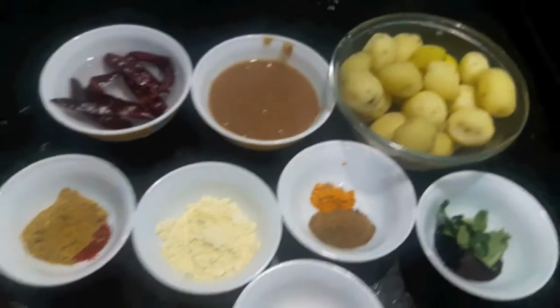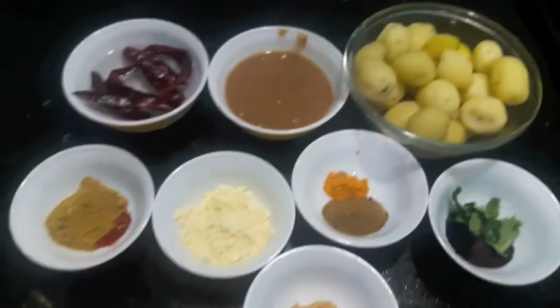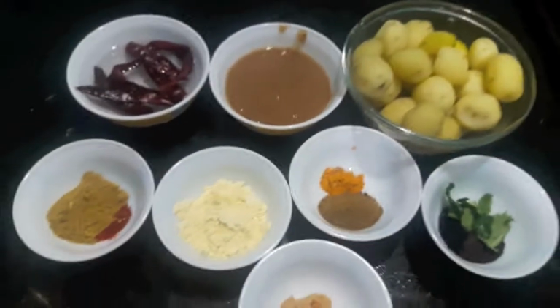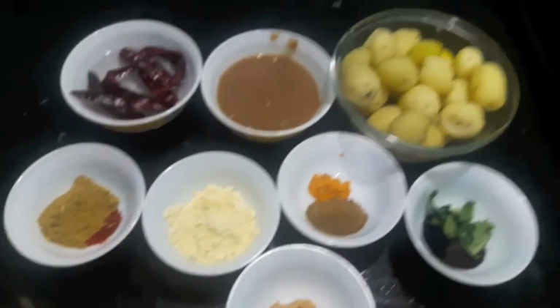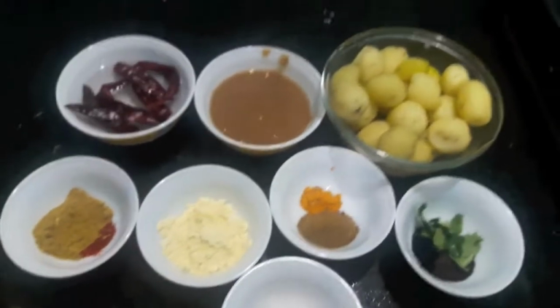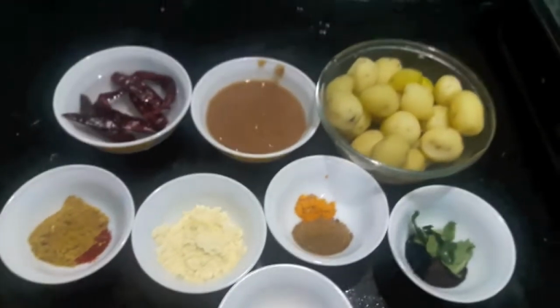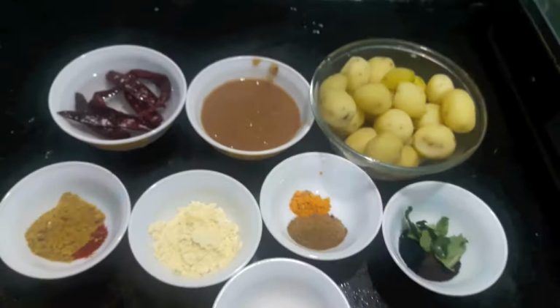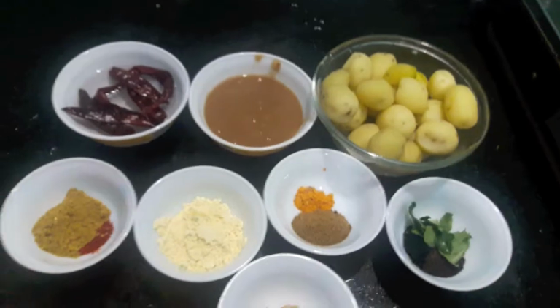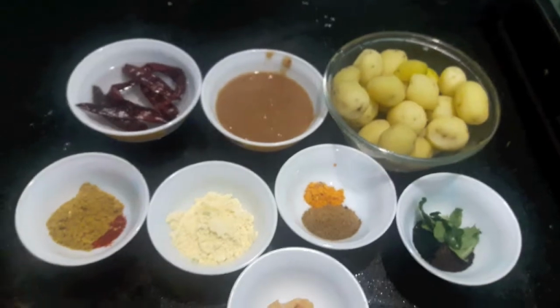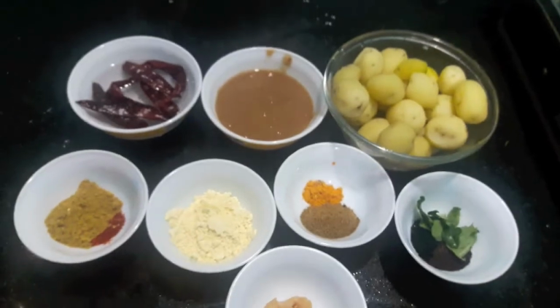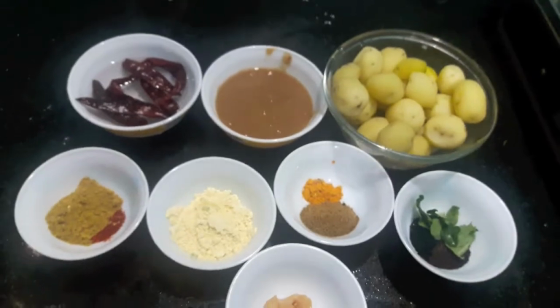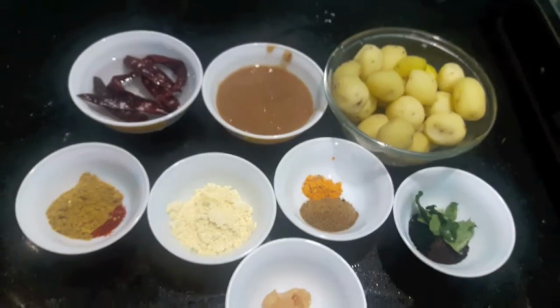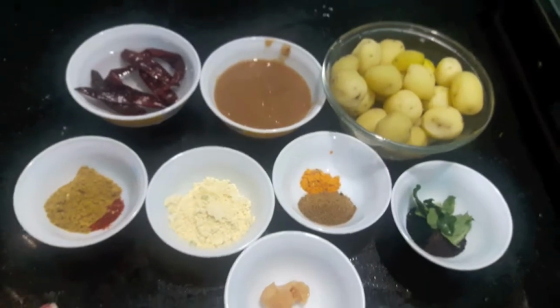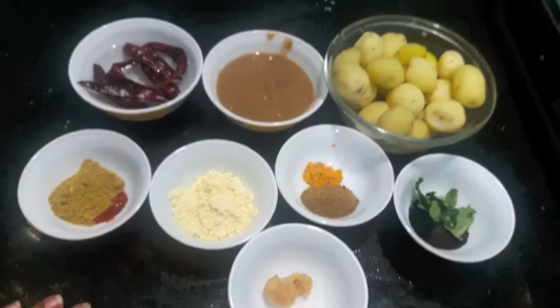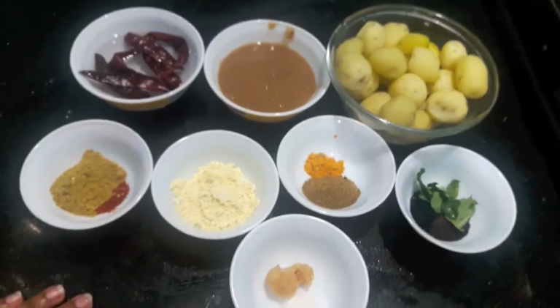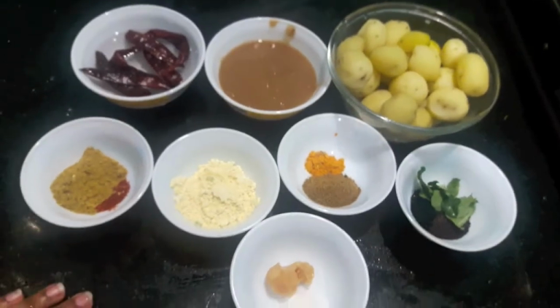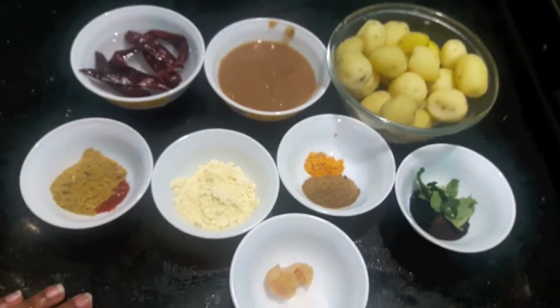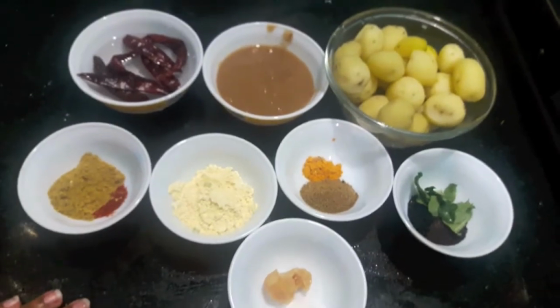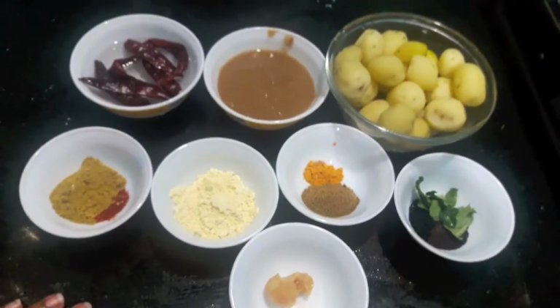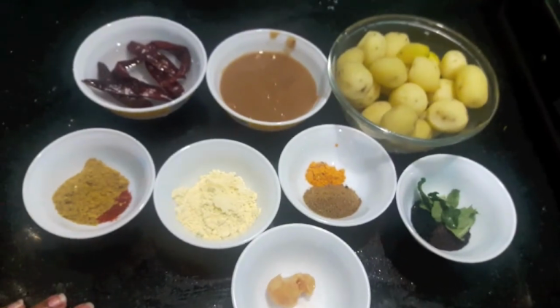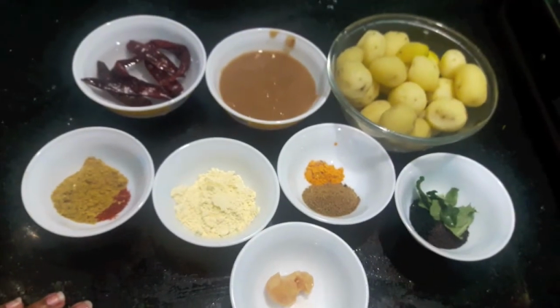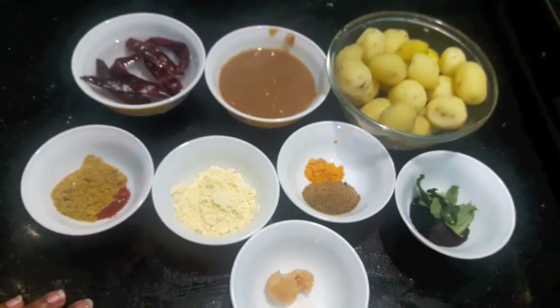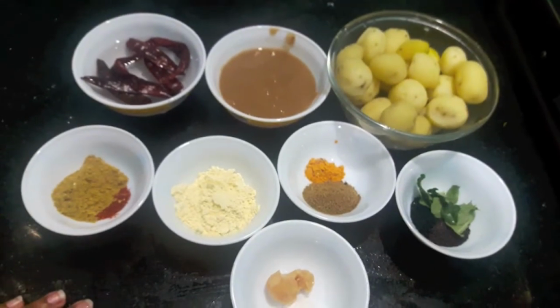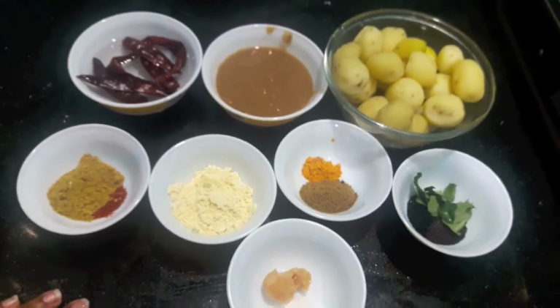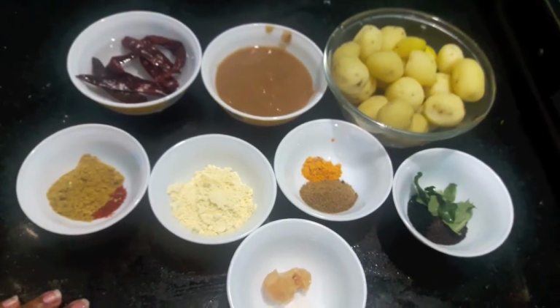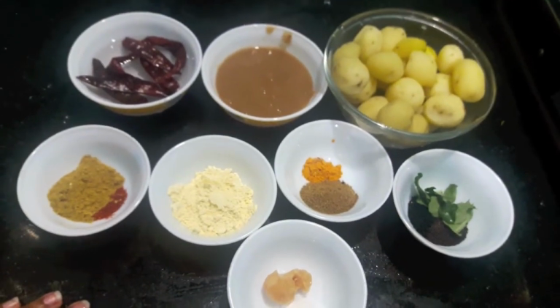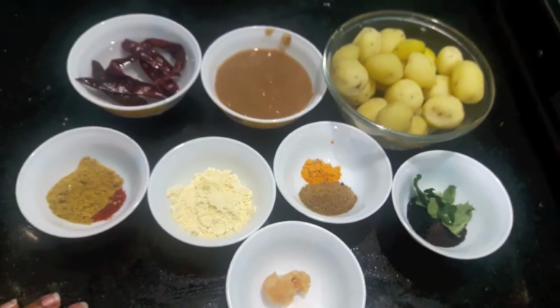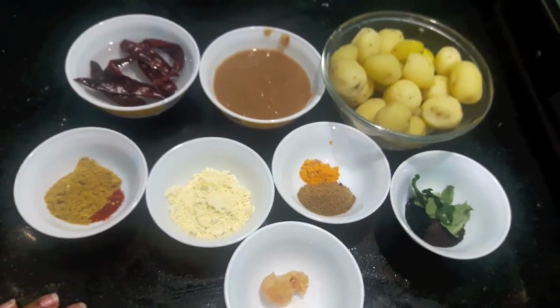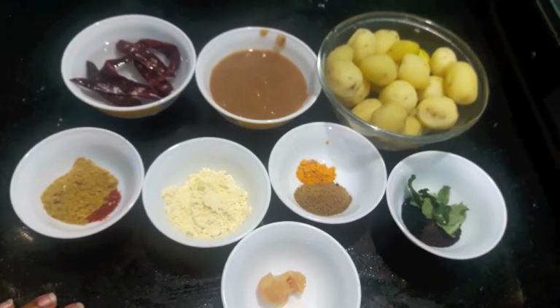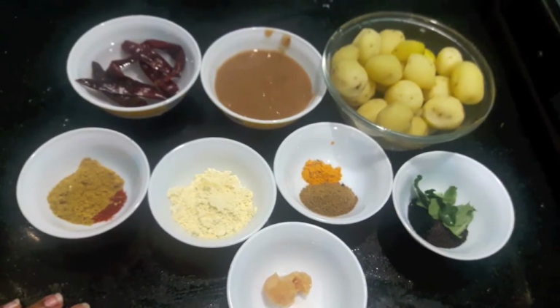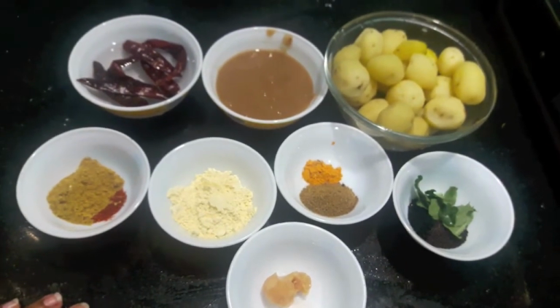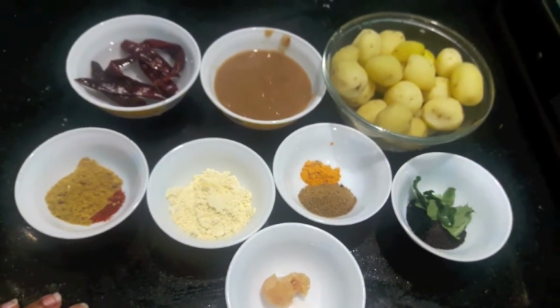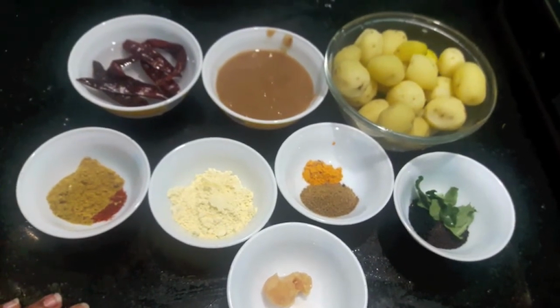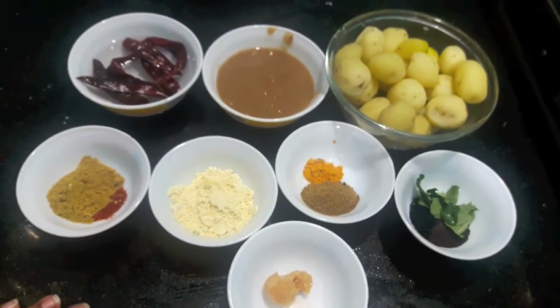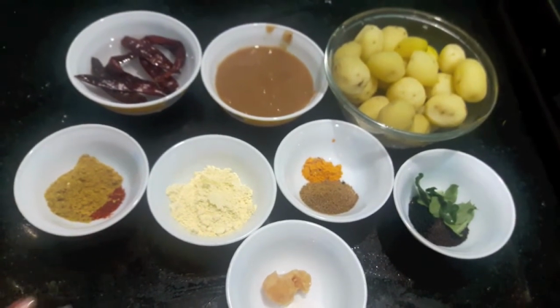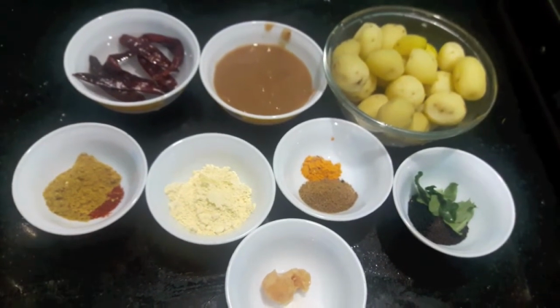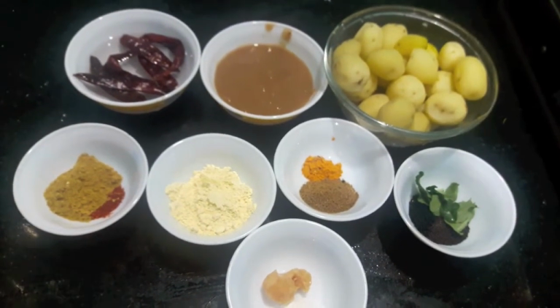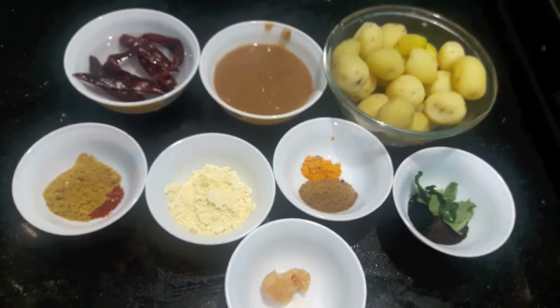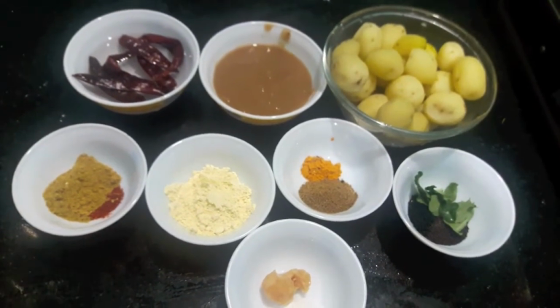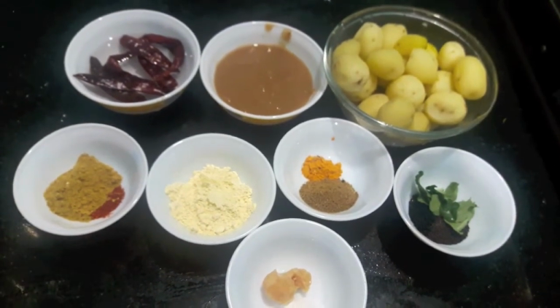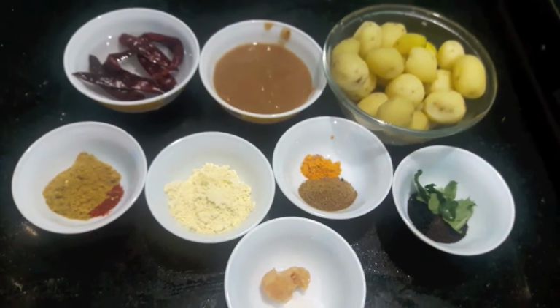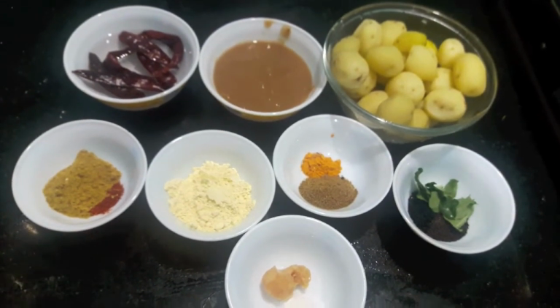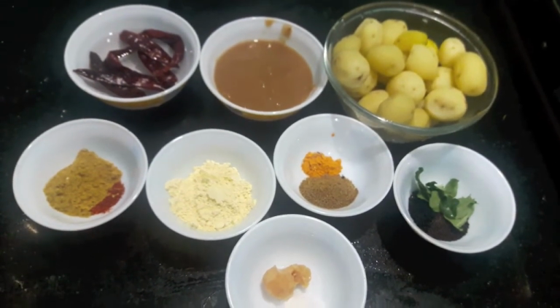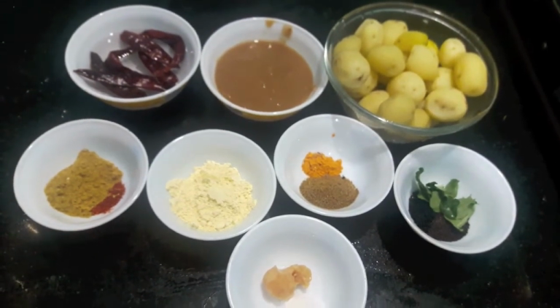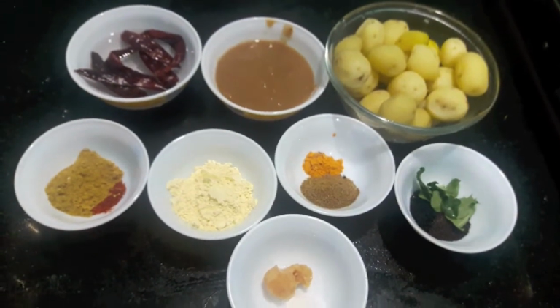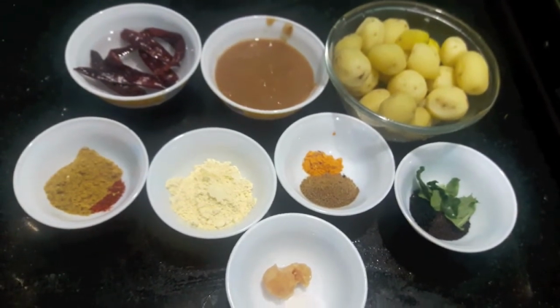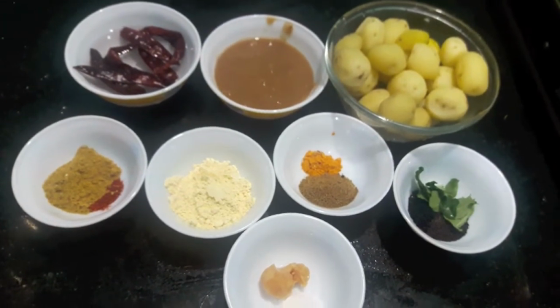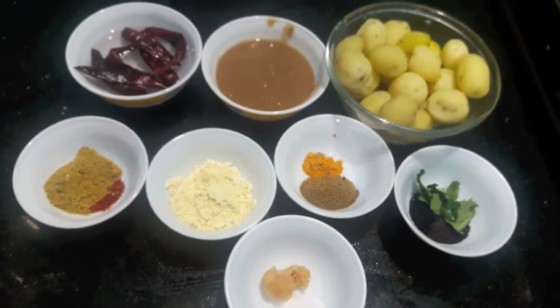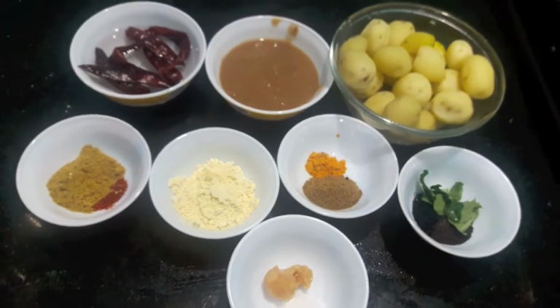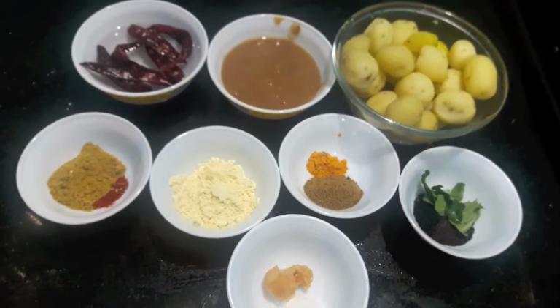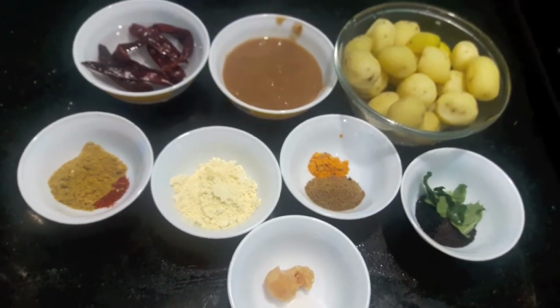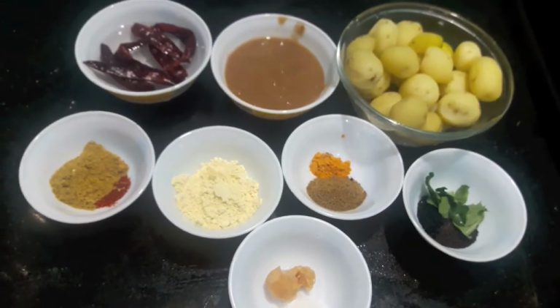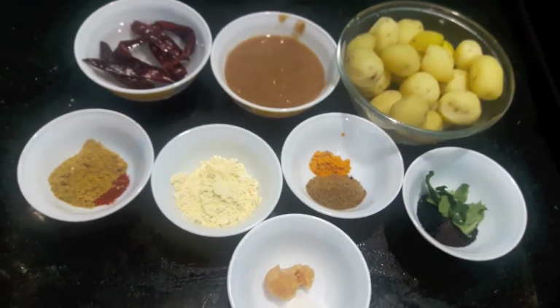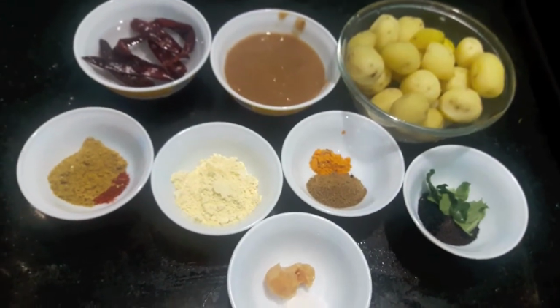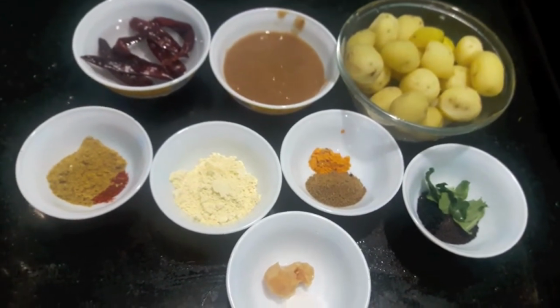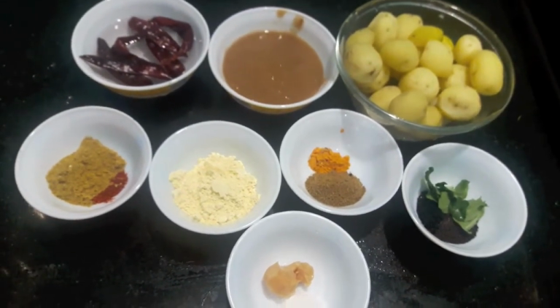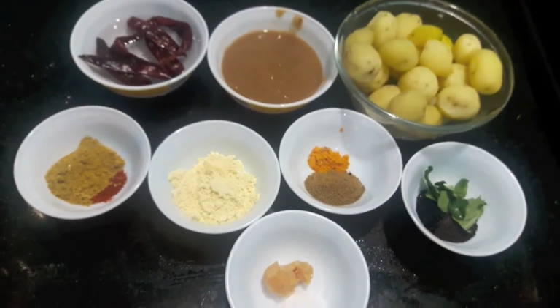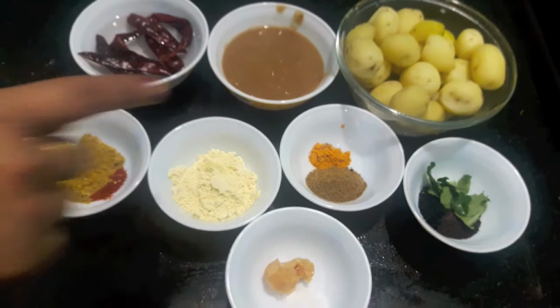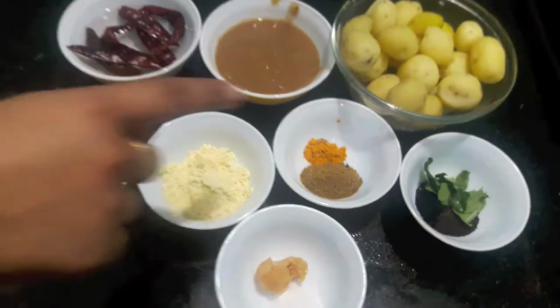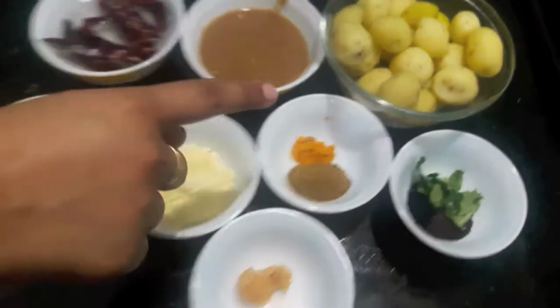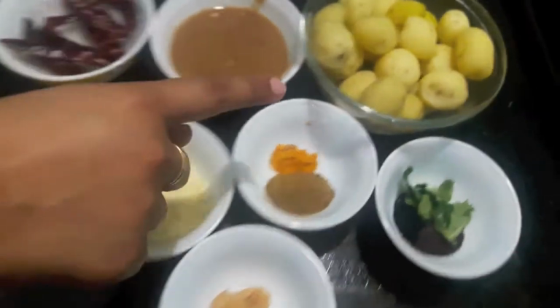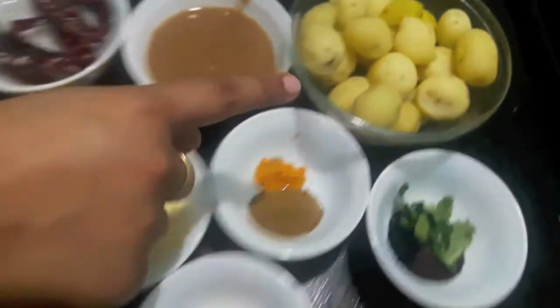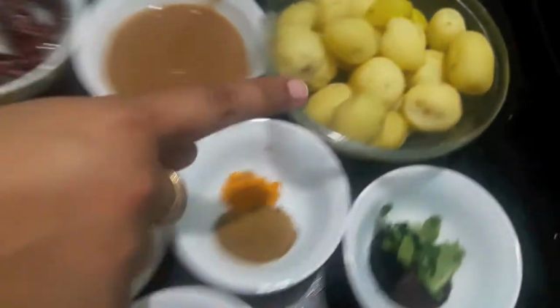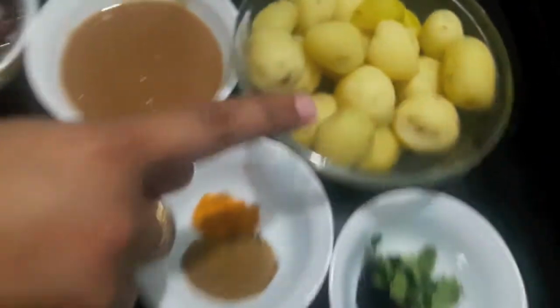Hello and welcome to my channel Shifa's Kitchen. Today I am going to show you how to make Tangi Baby Potatoes. So let's start.